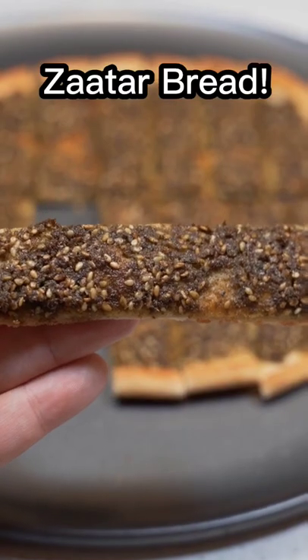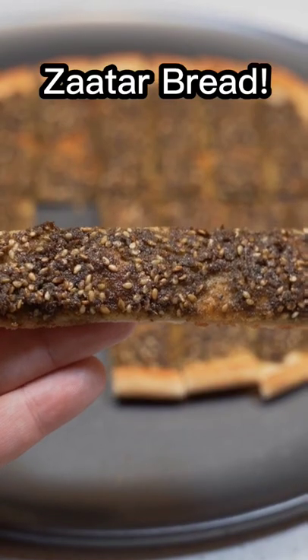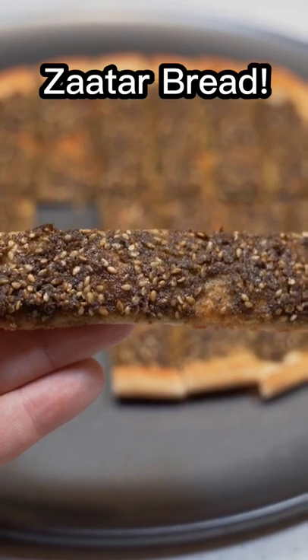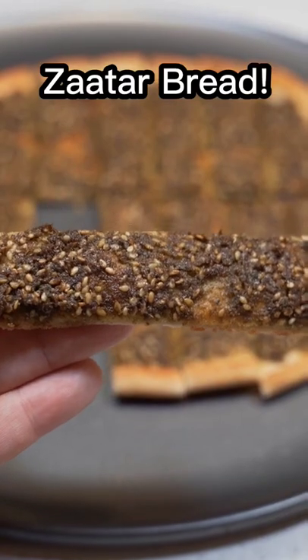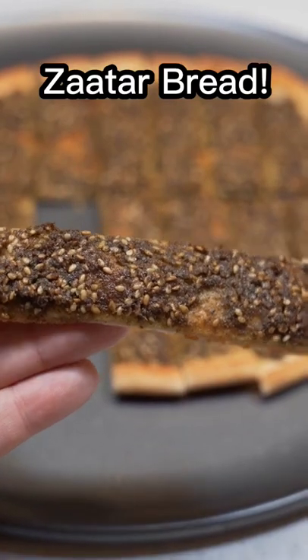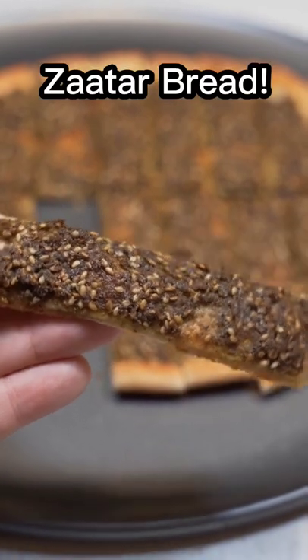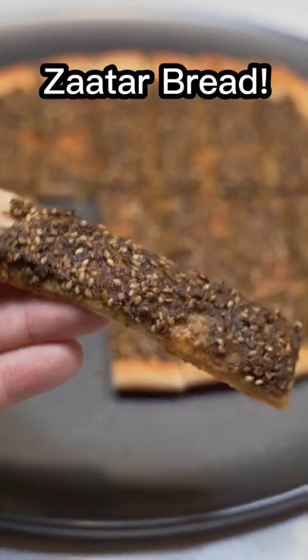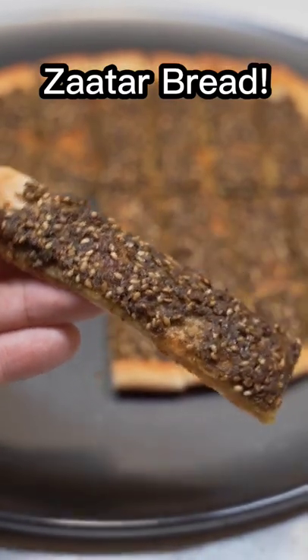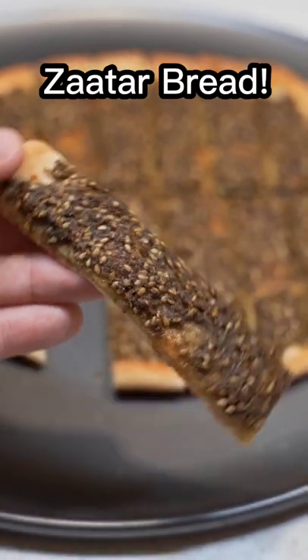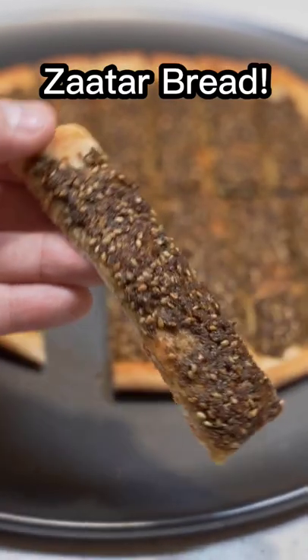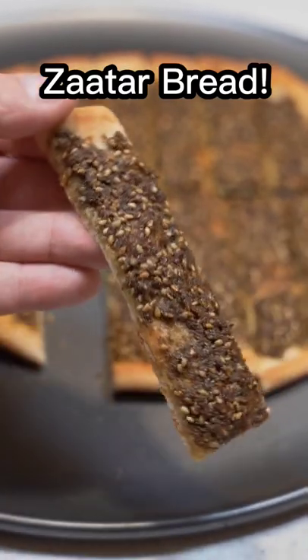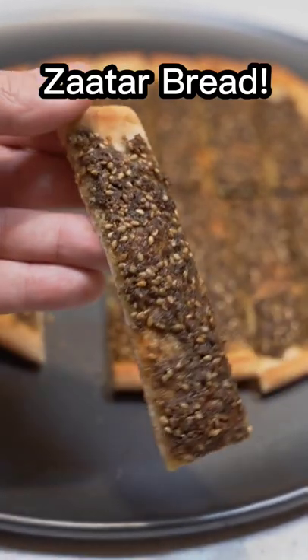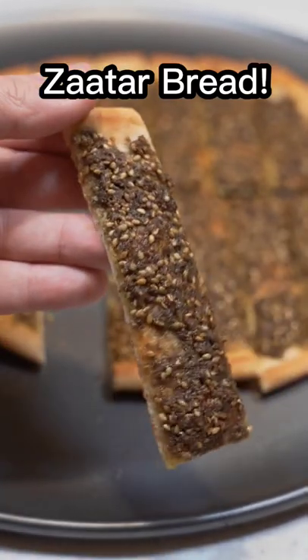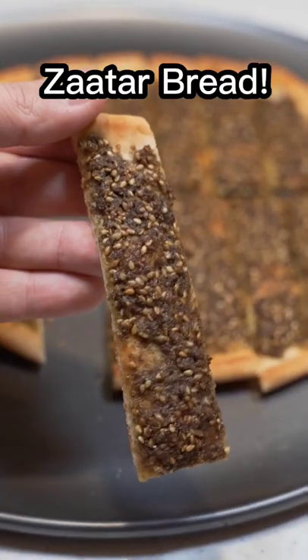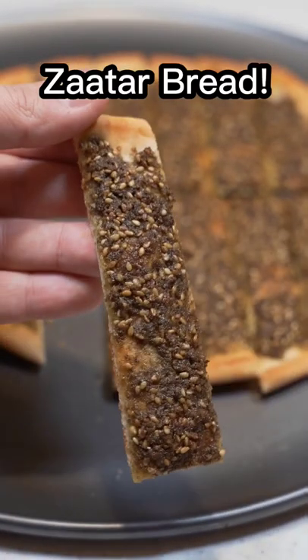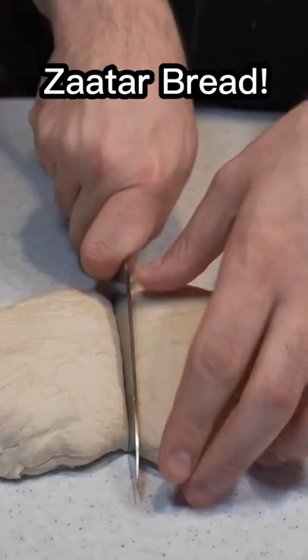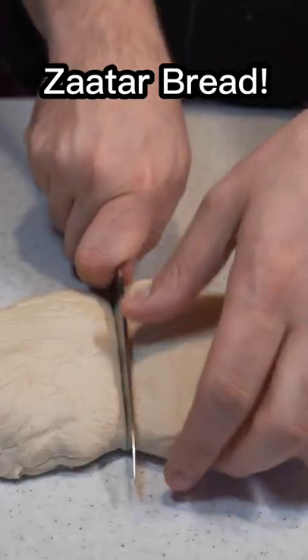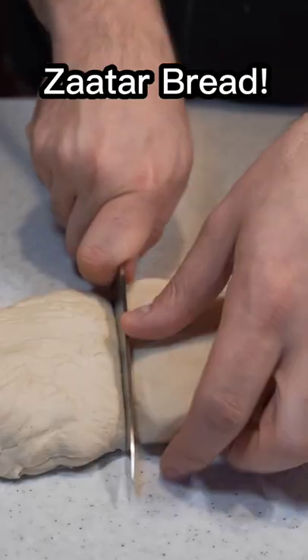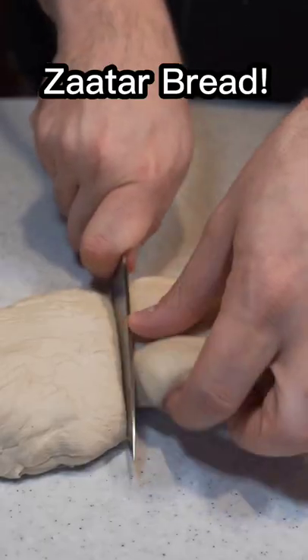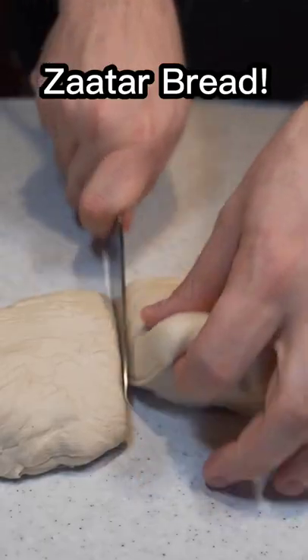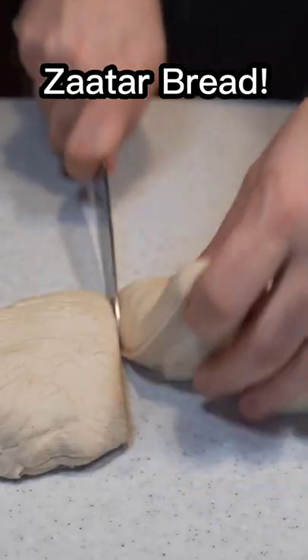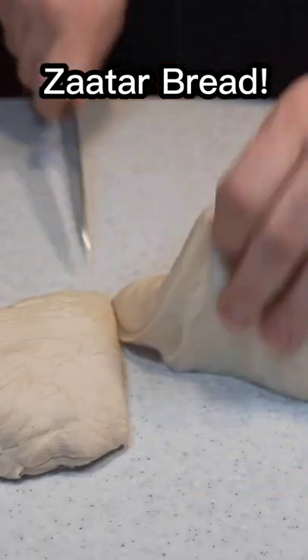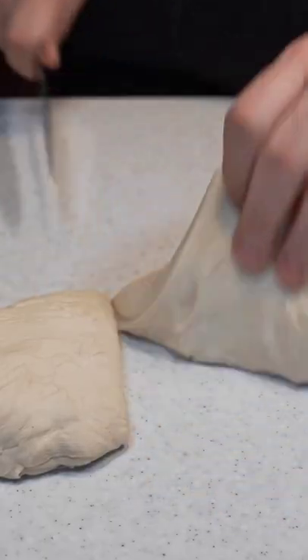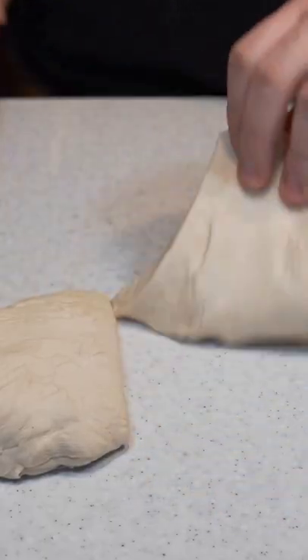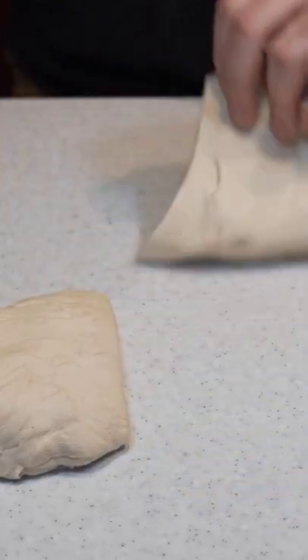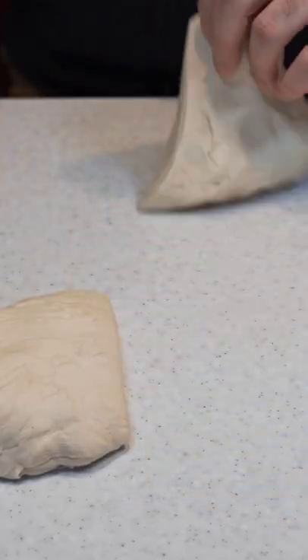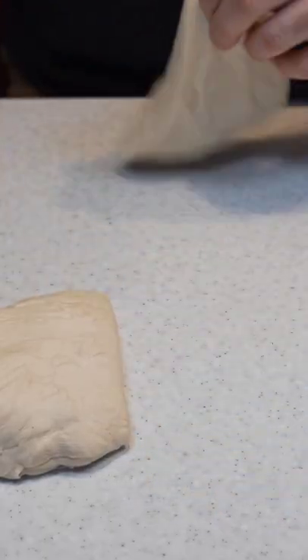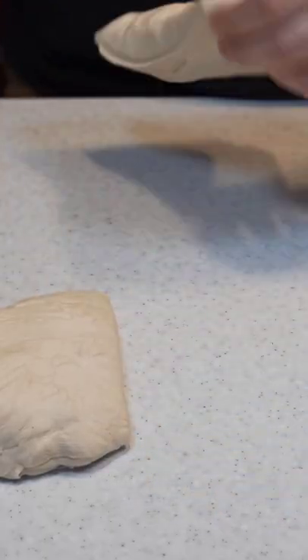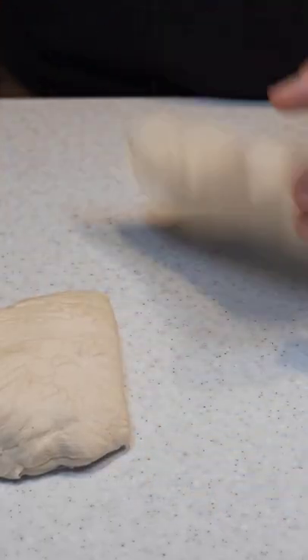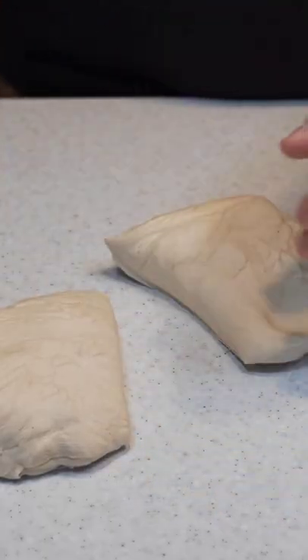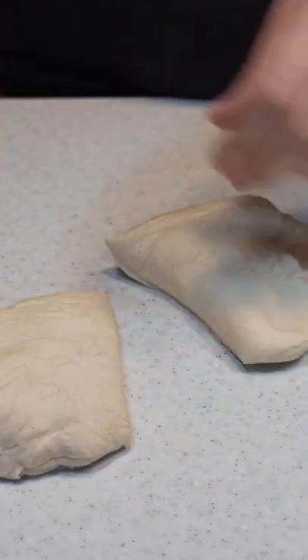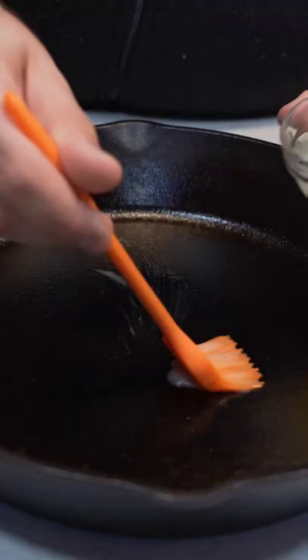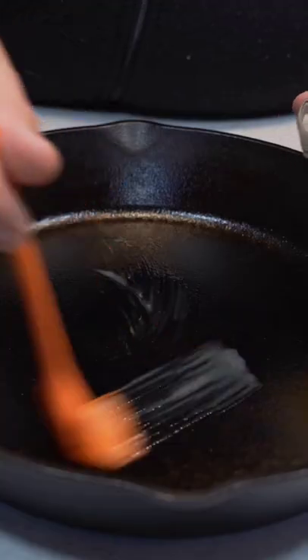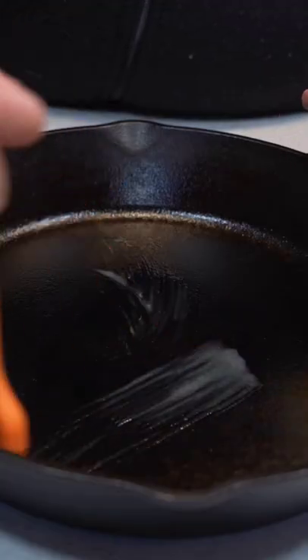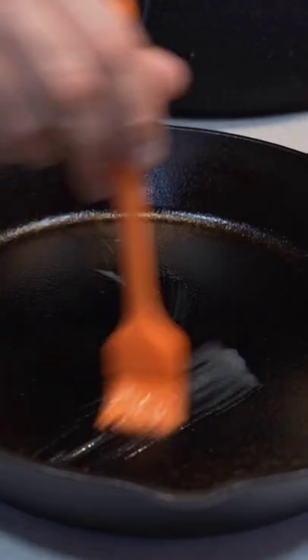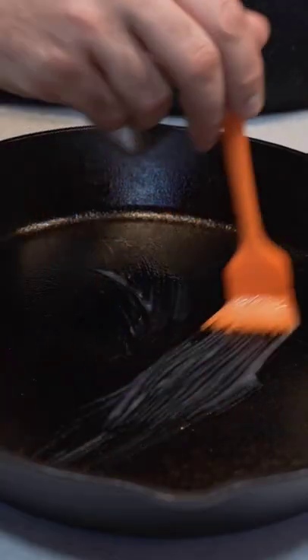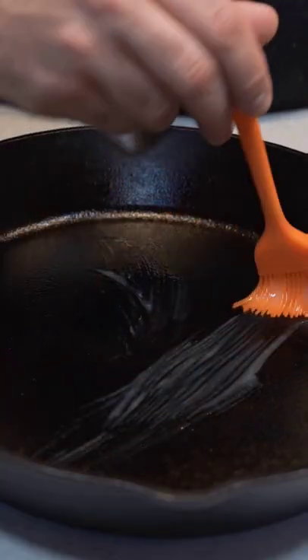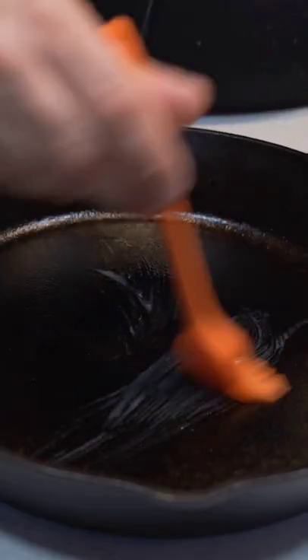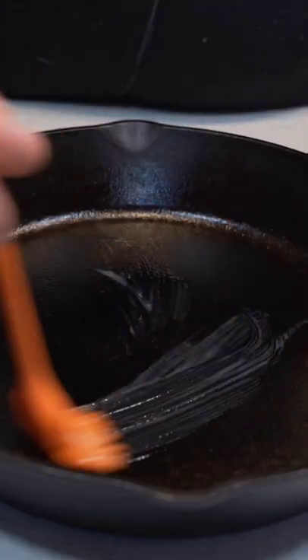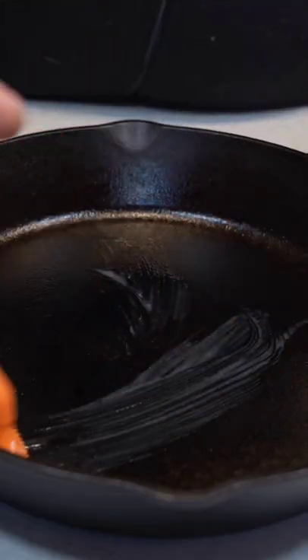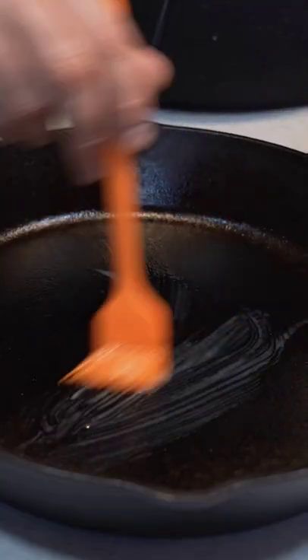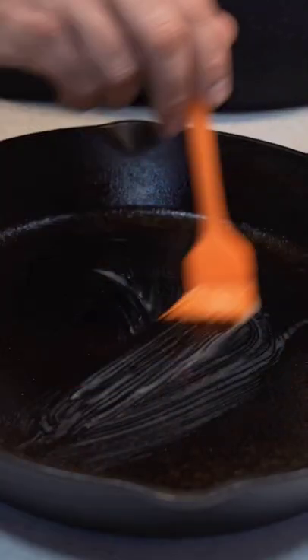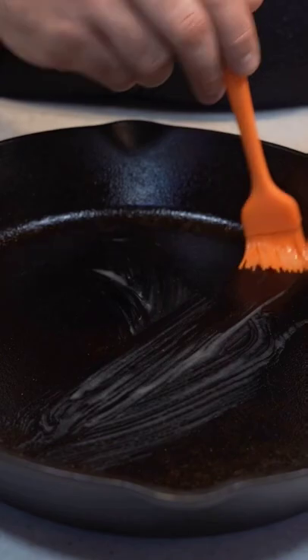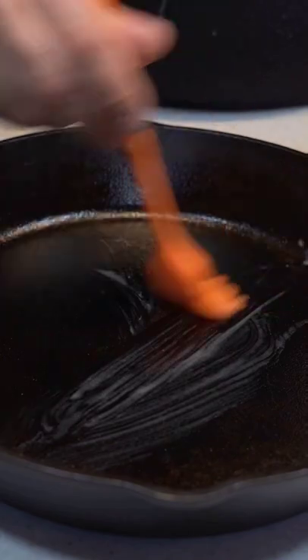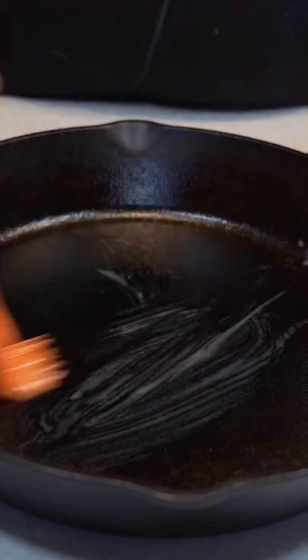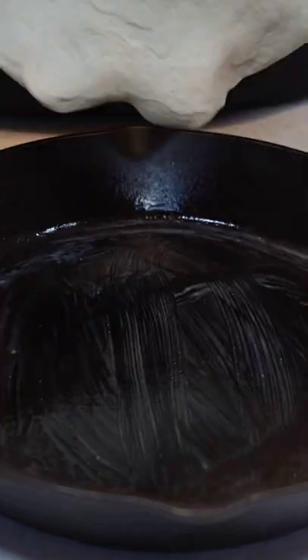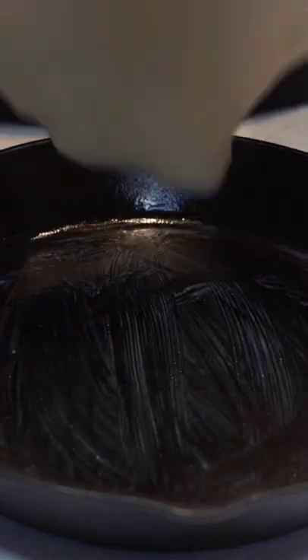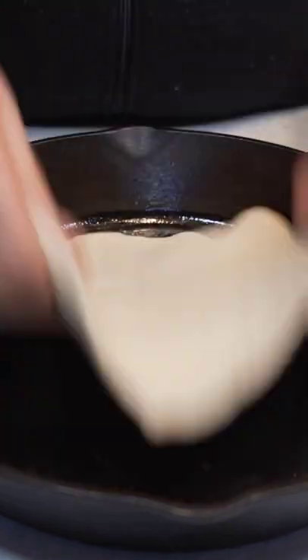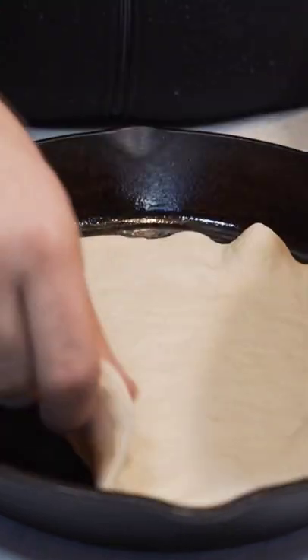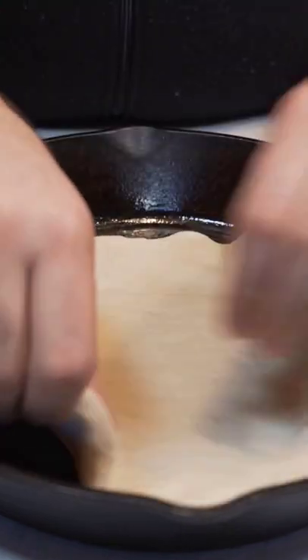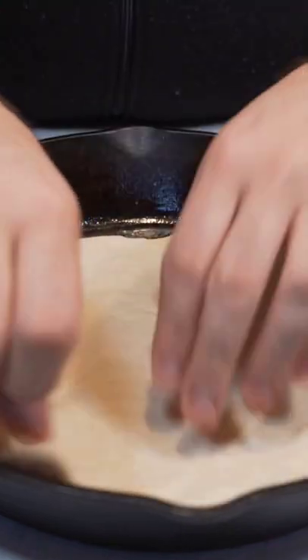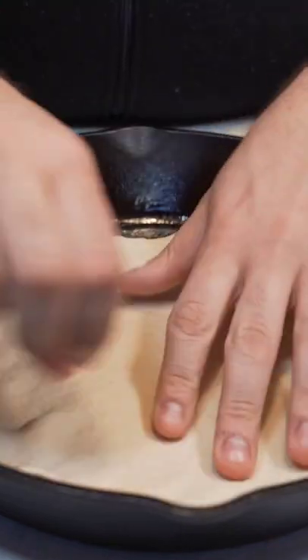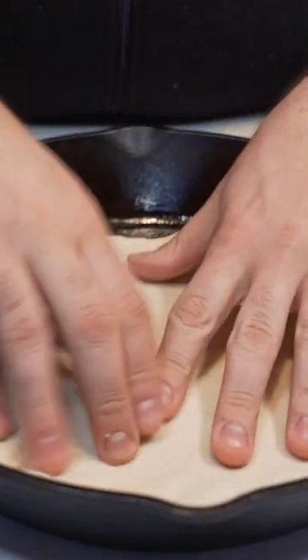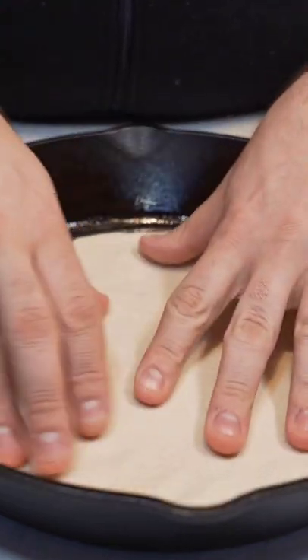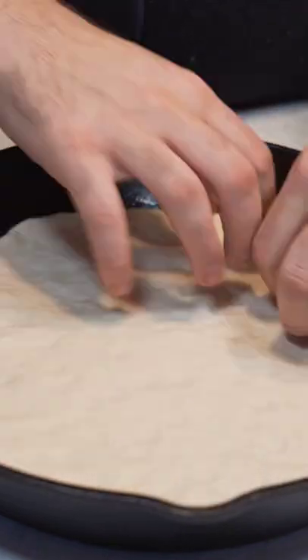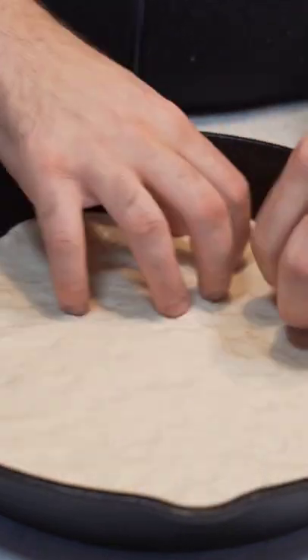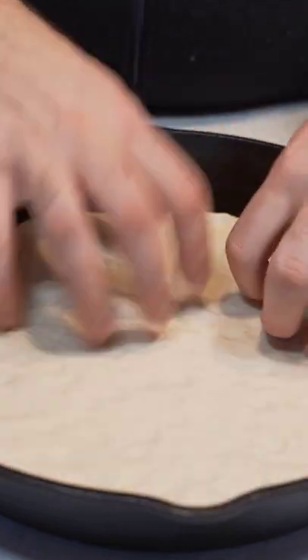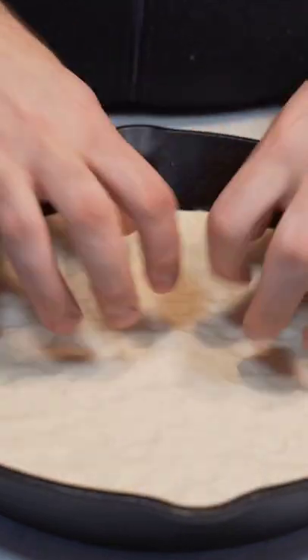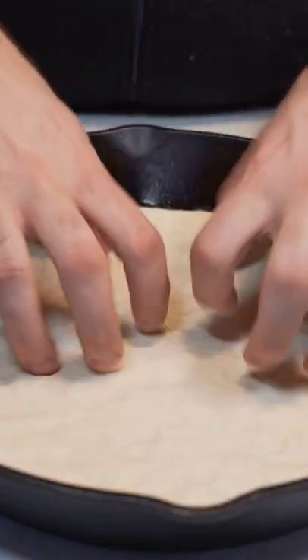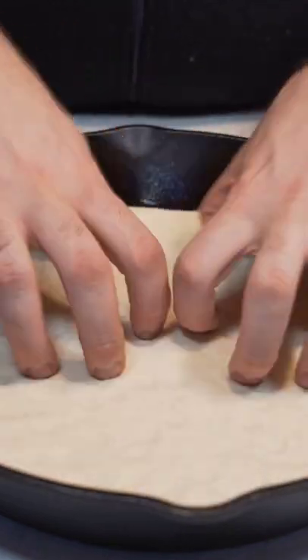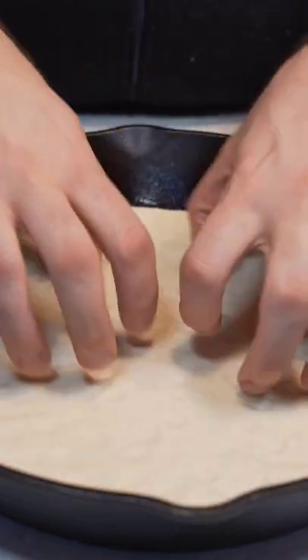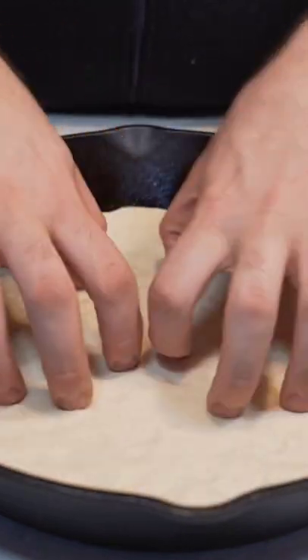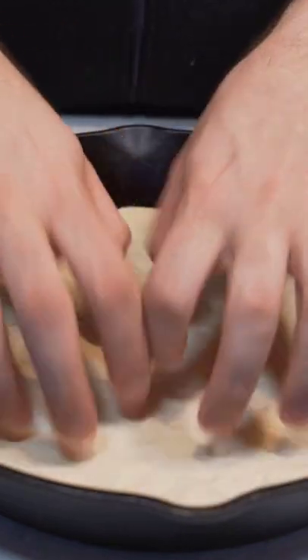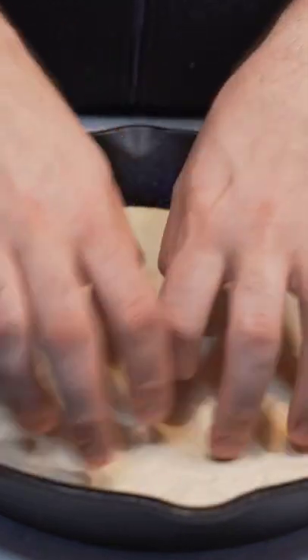Alright, so this one's going to be new for most of you. Let's start with a little bit of dough, then butter our cast iron skillet. Now place your dough in and start to press it out with your fingers.